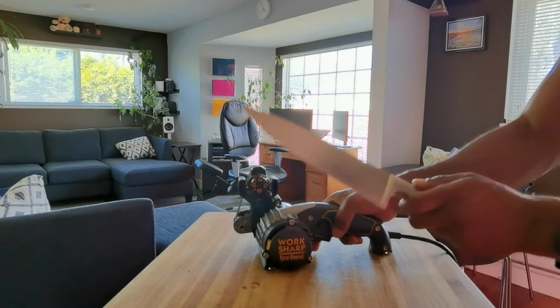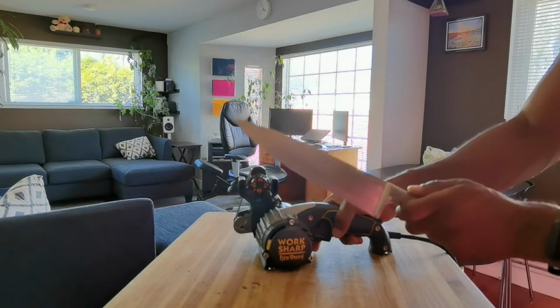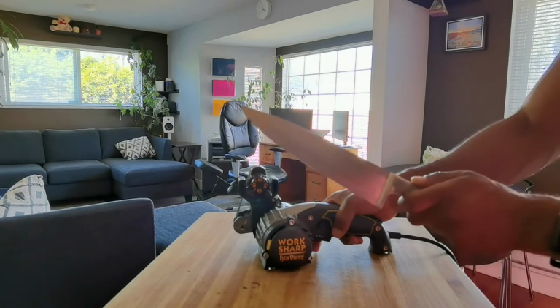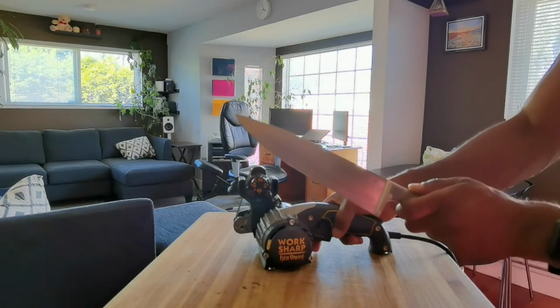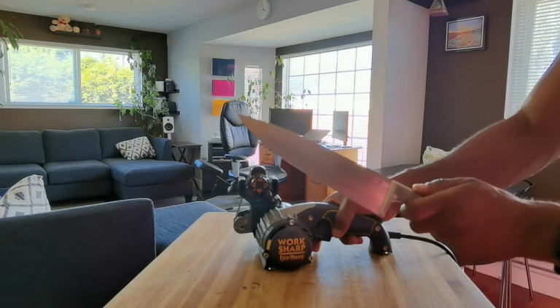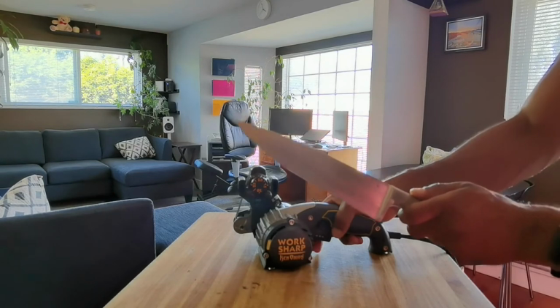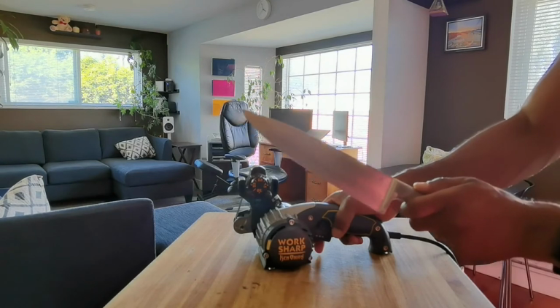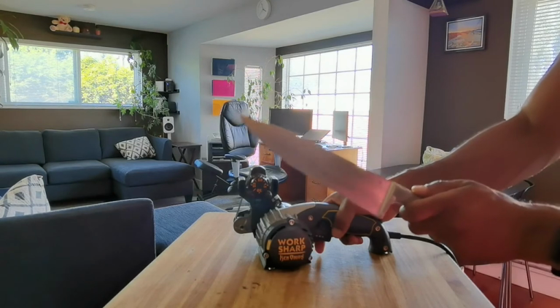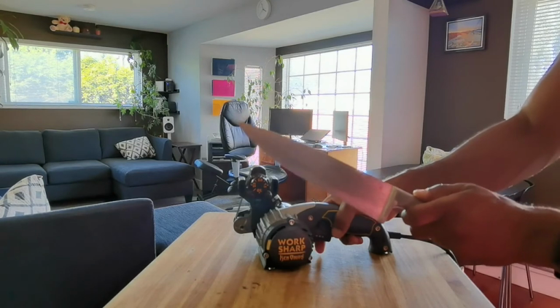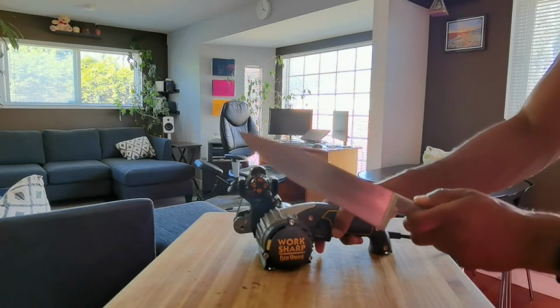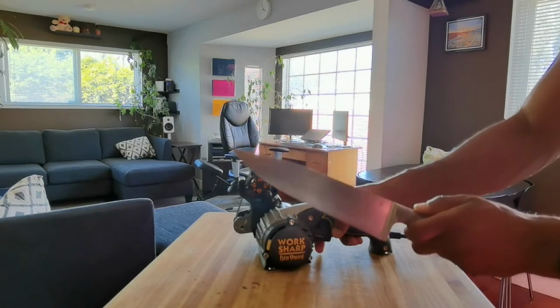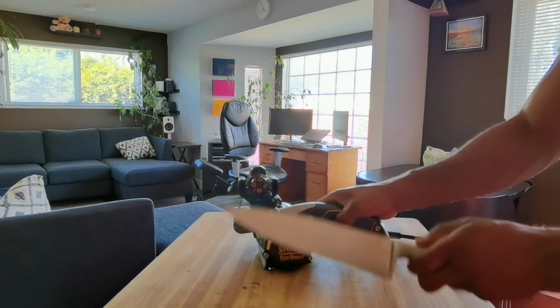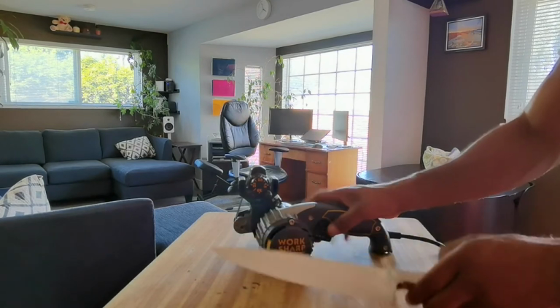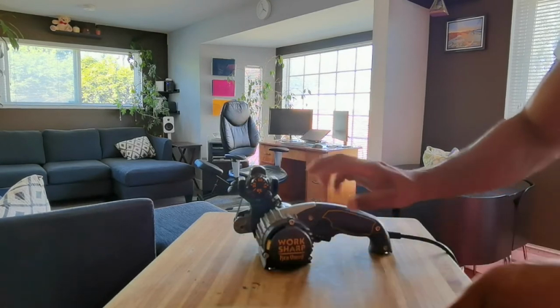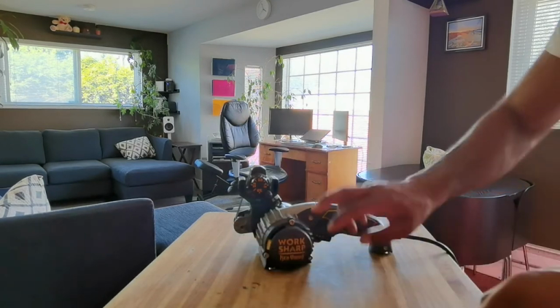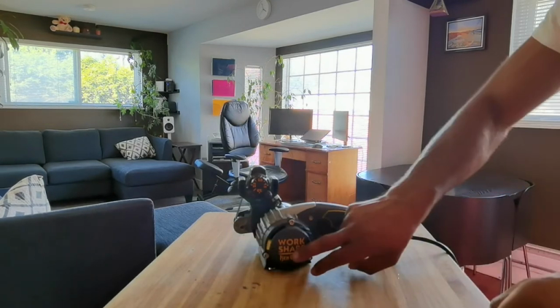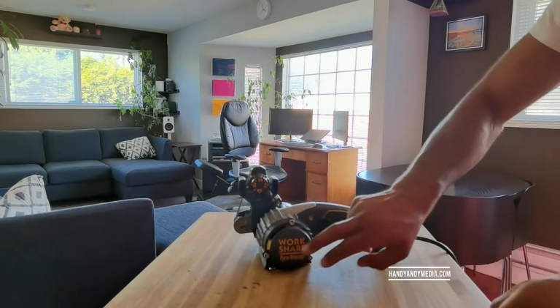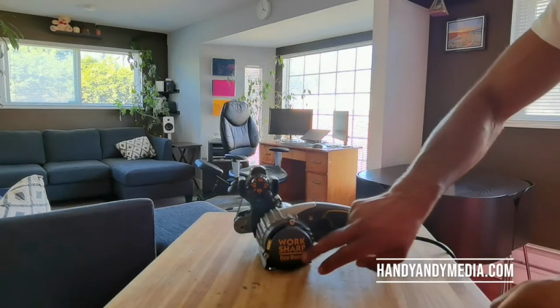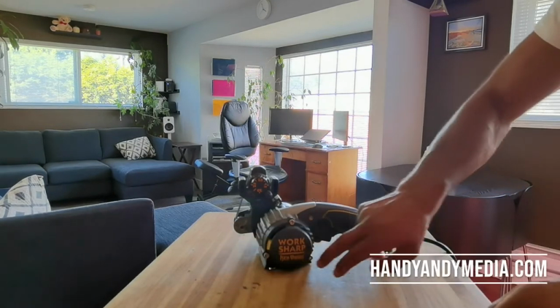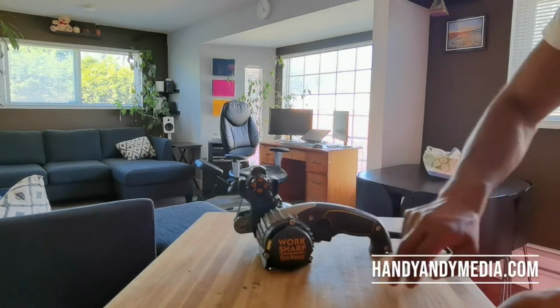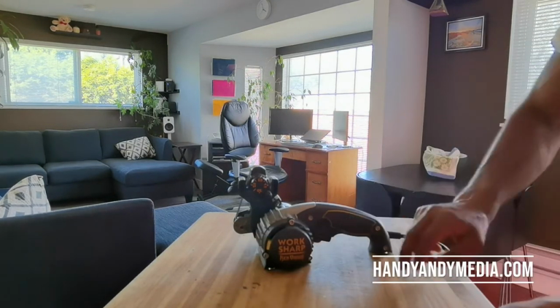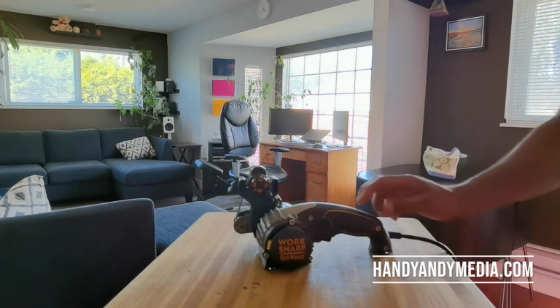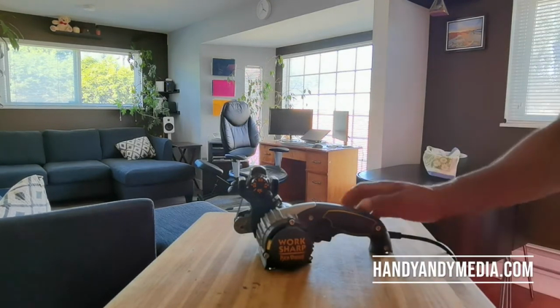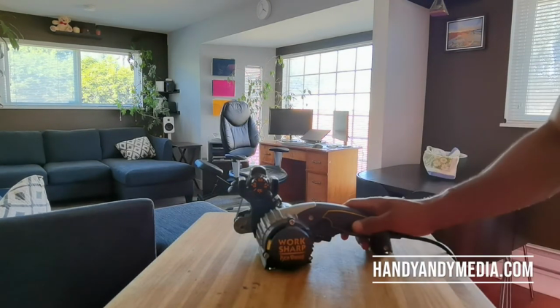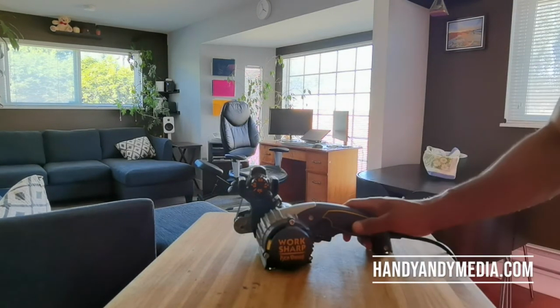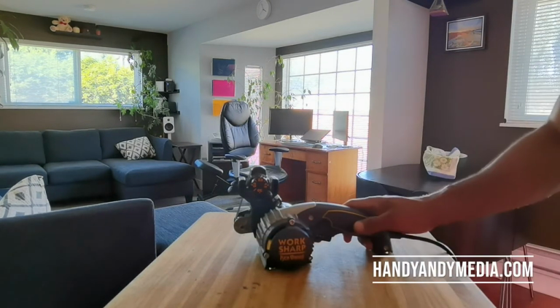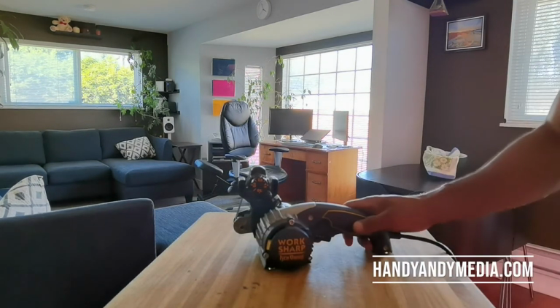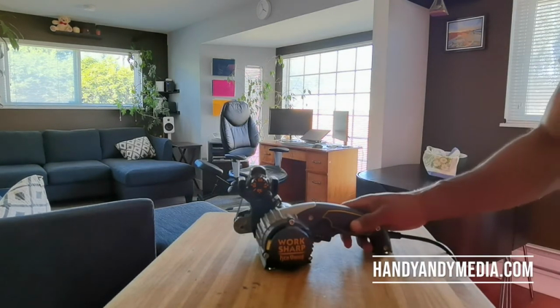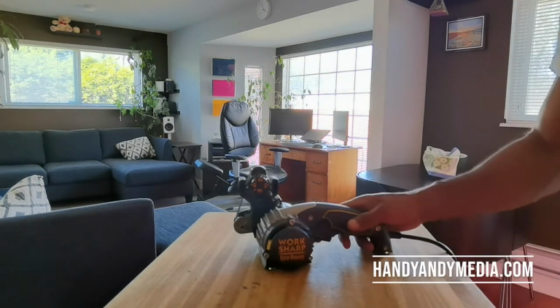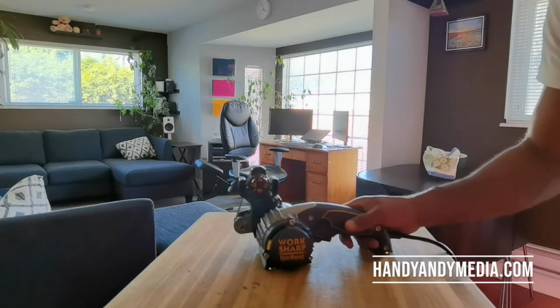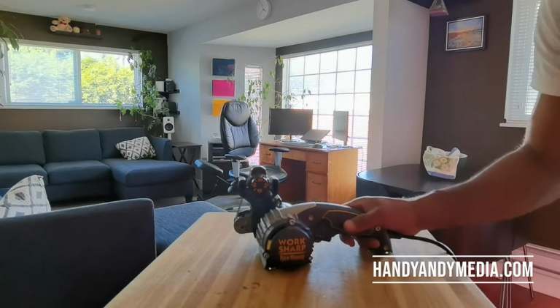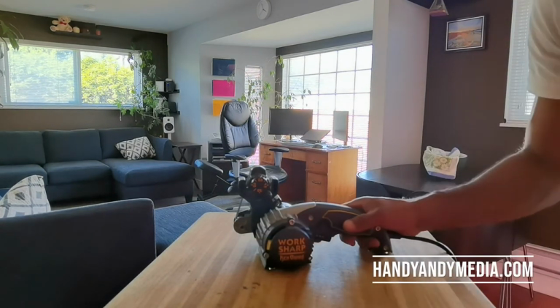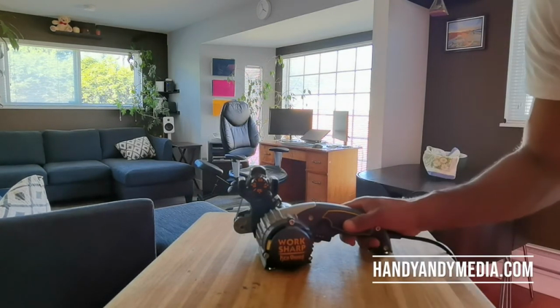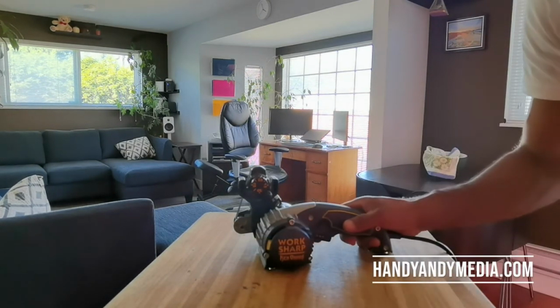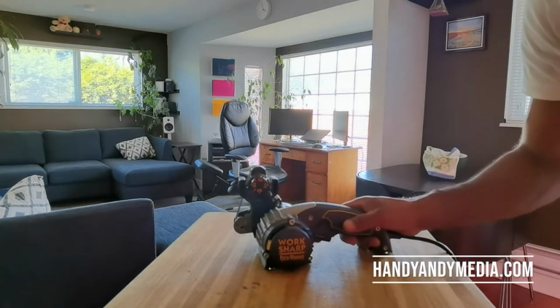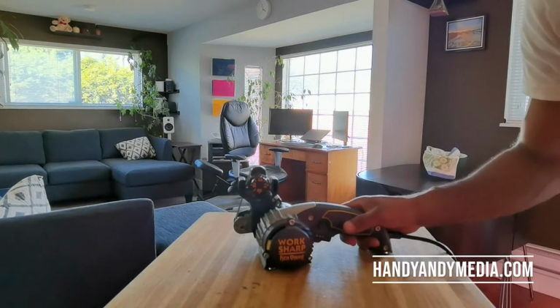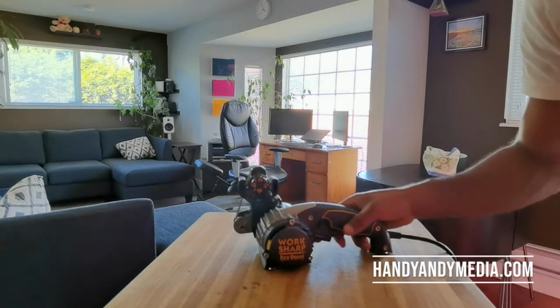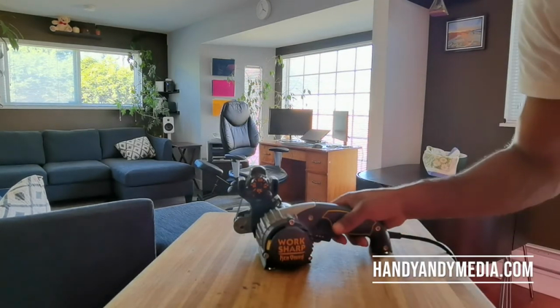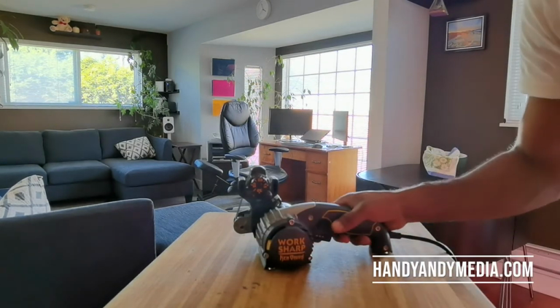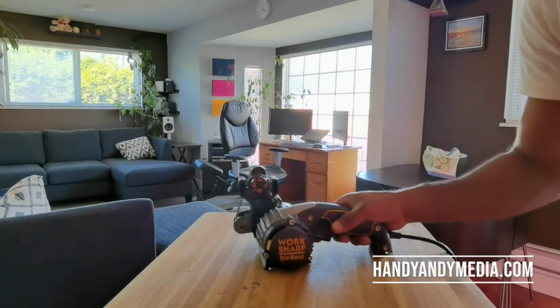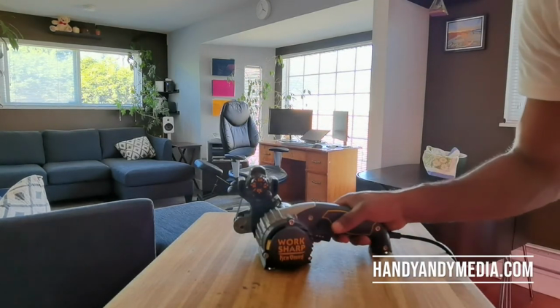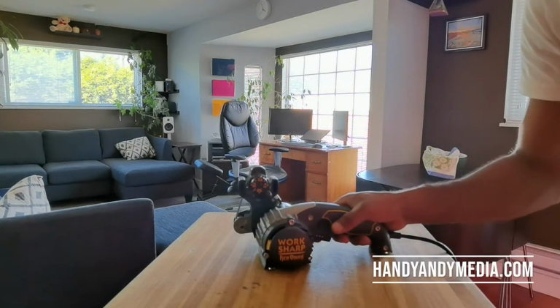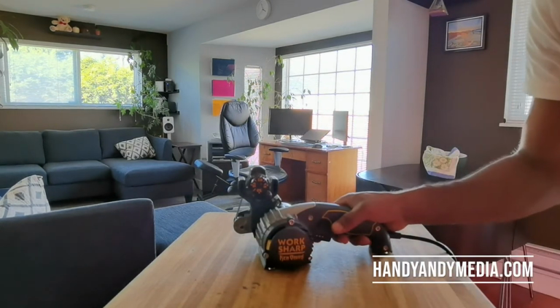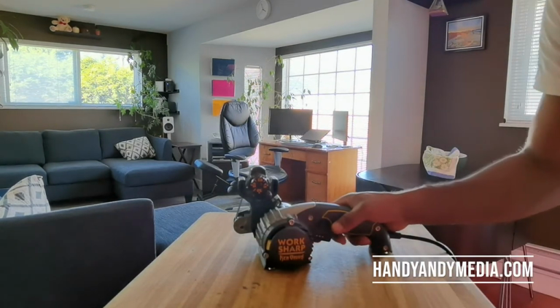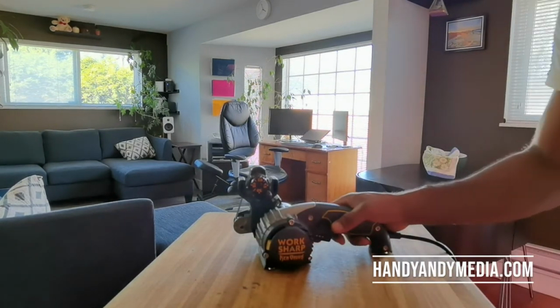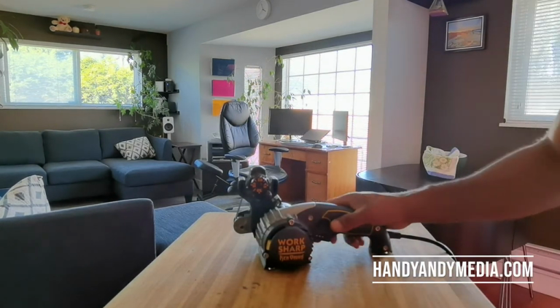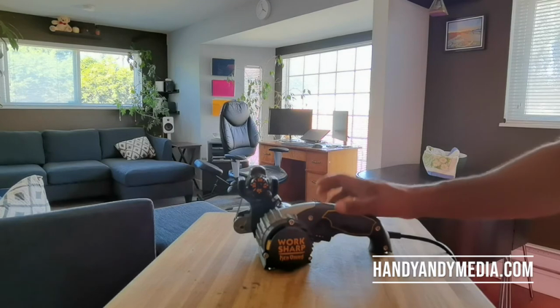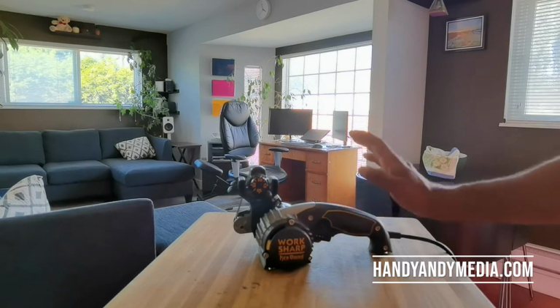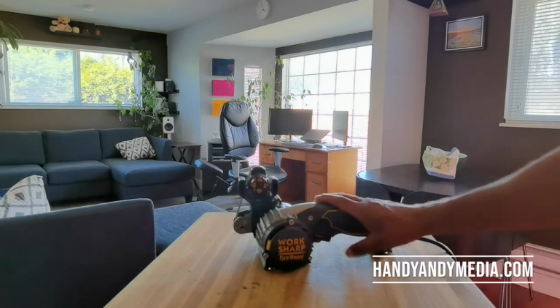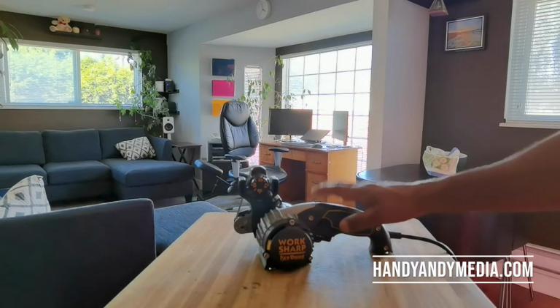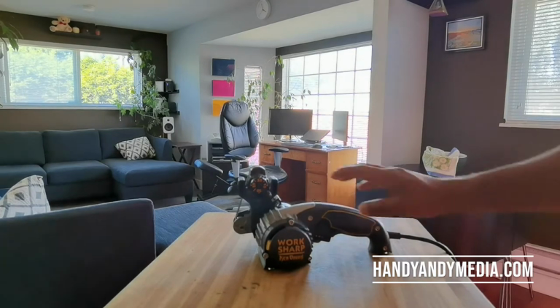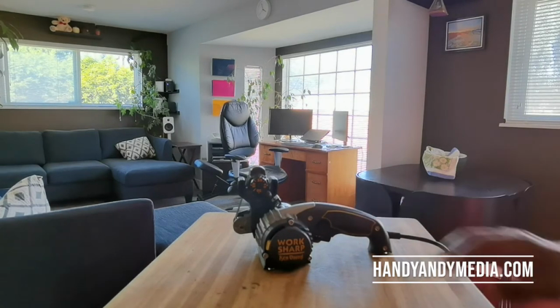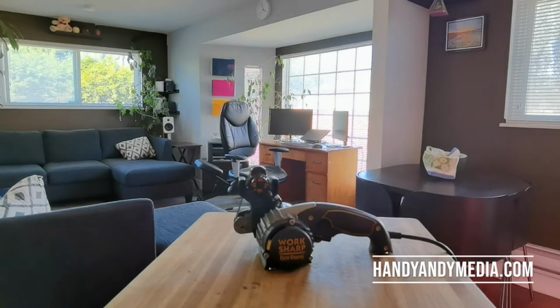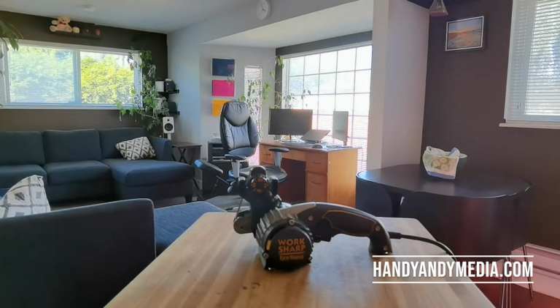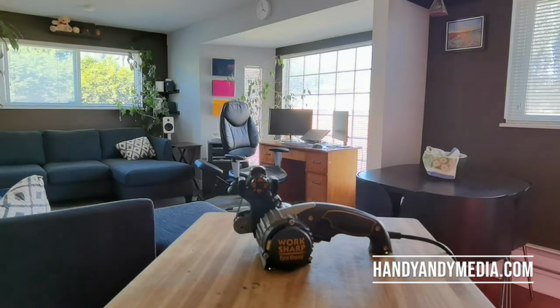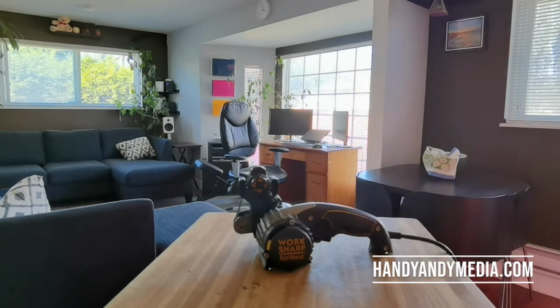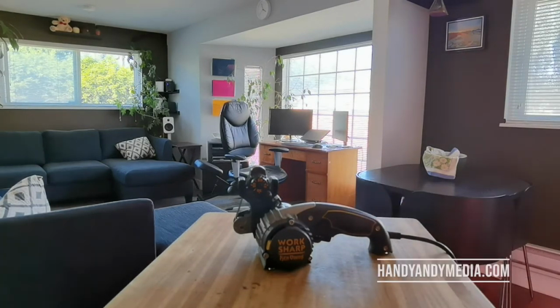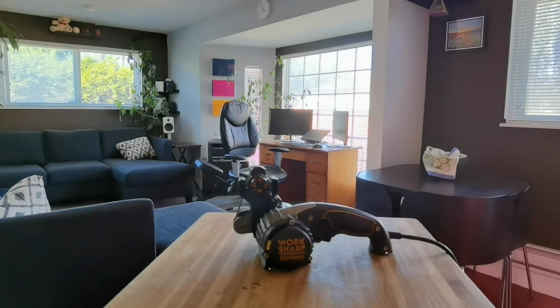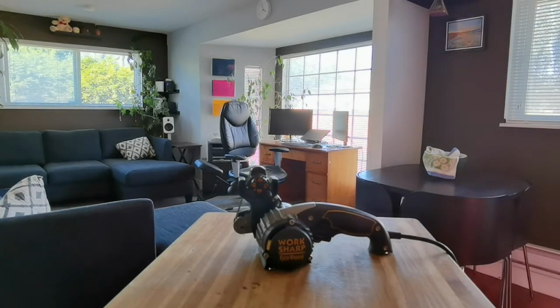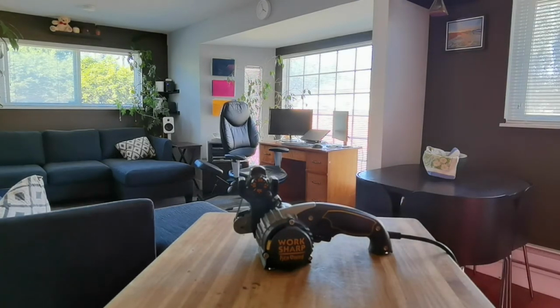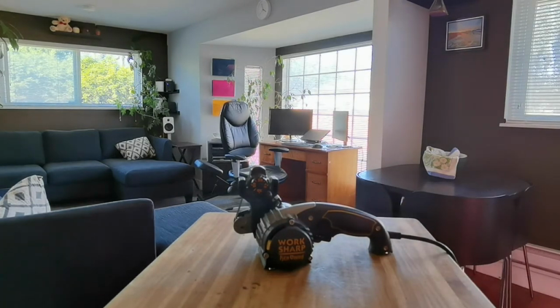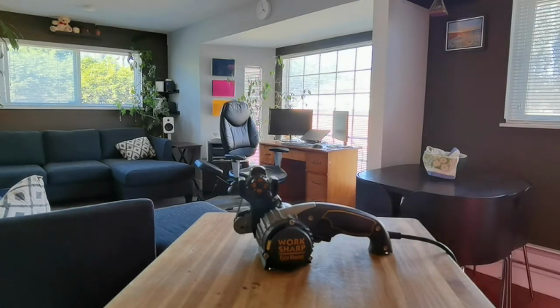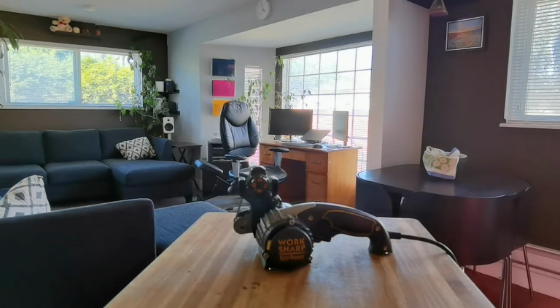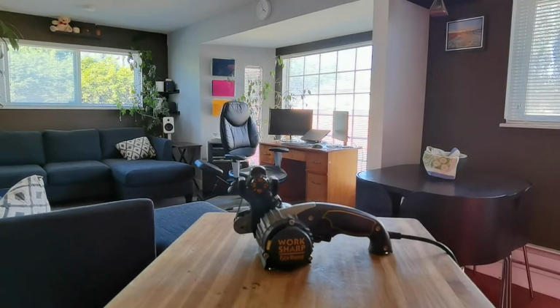Trust me, if you want a sharp knife in the kitchen you've got to check this out — the Work Sharp Kenyon Edition tool sharpener. I'll leave a link if you're interested in one of these.